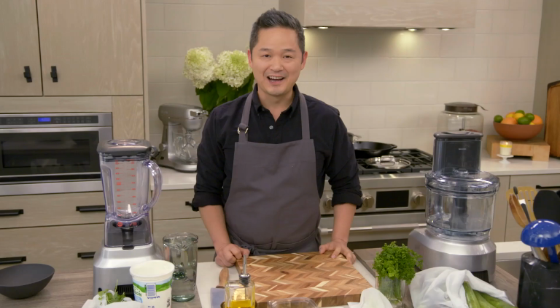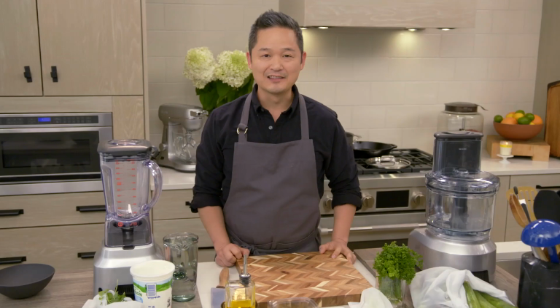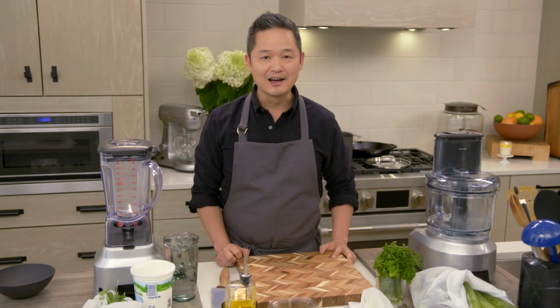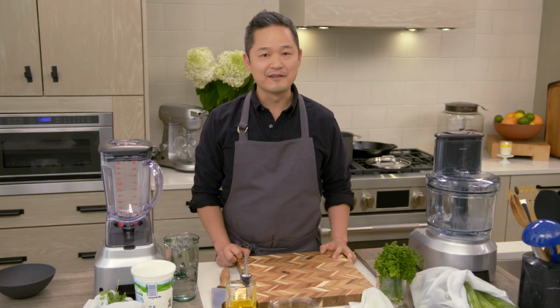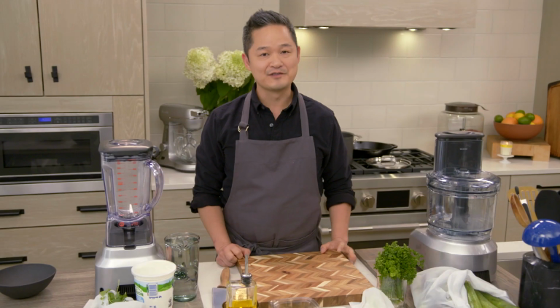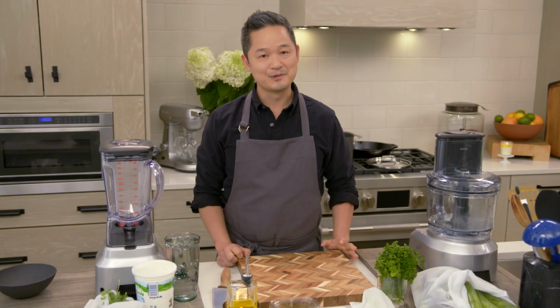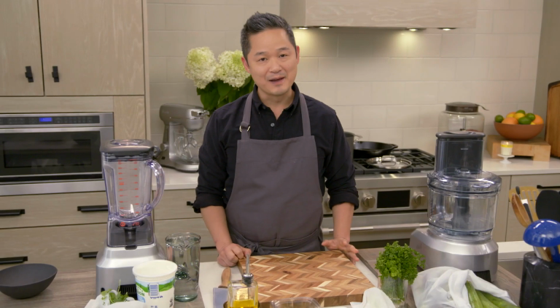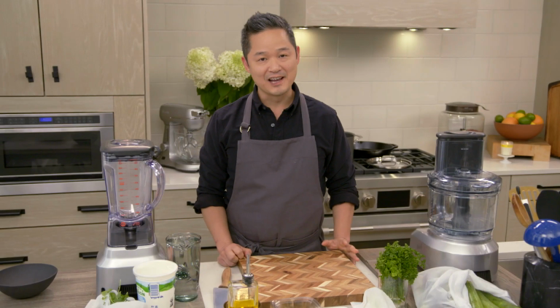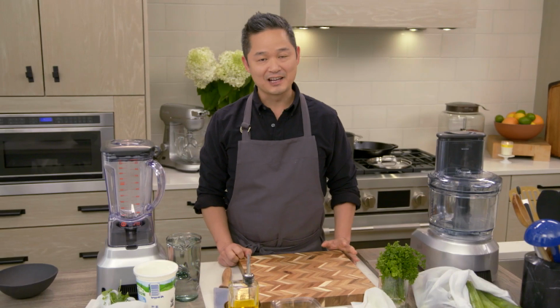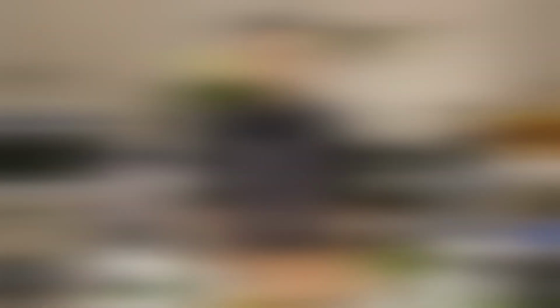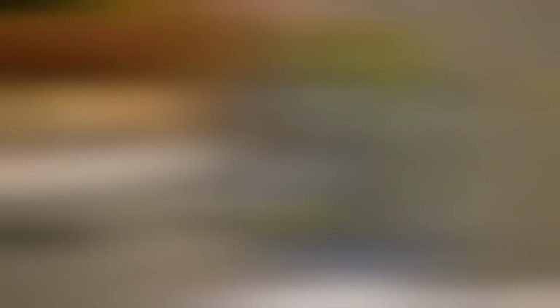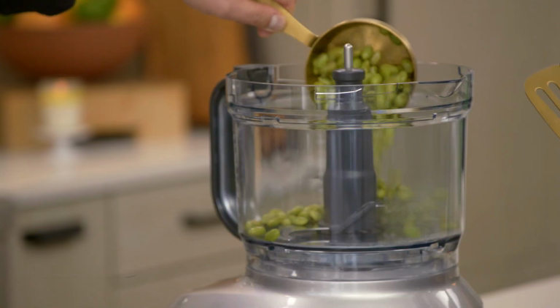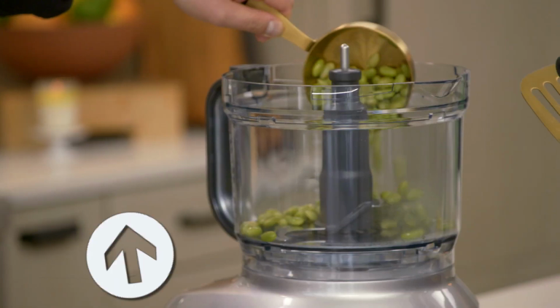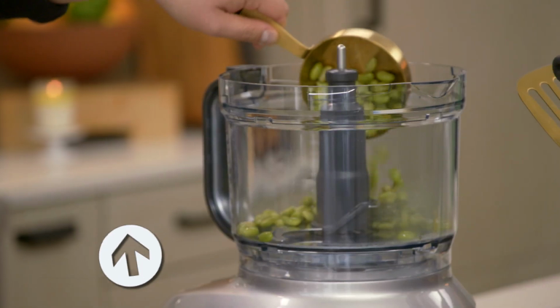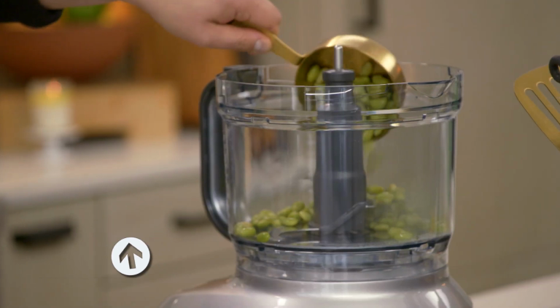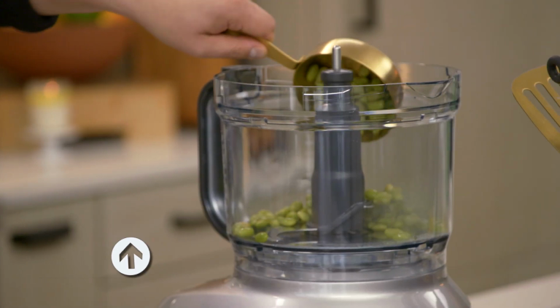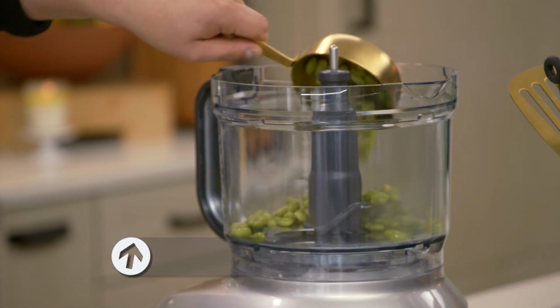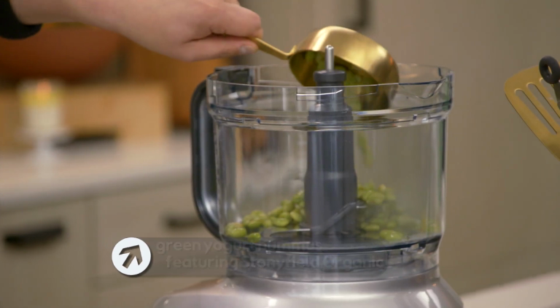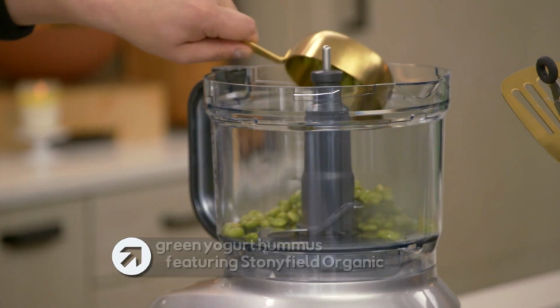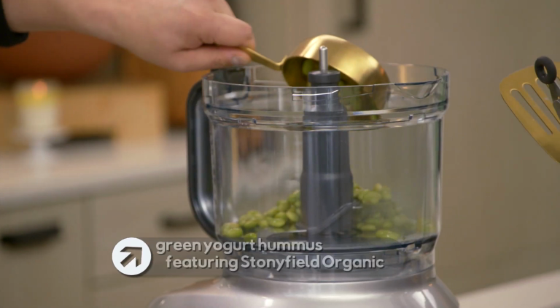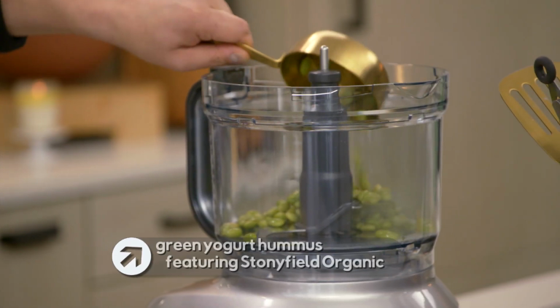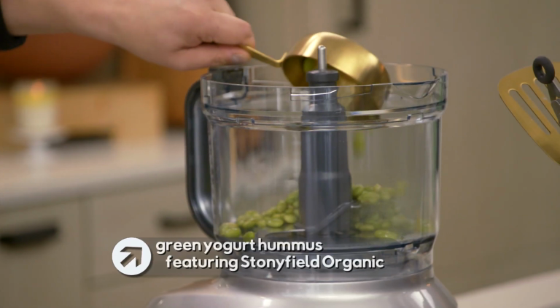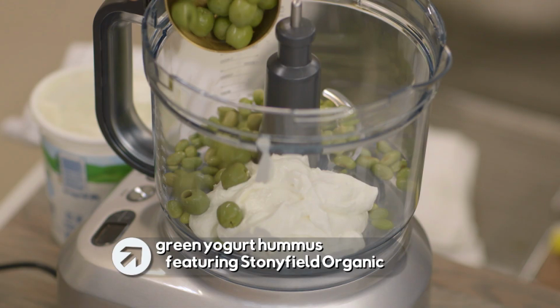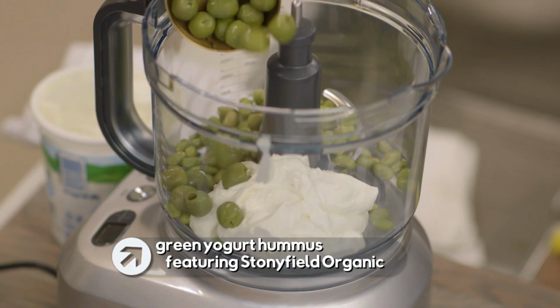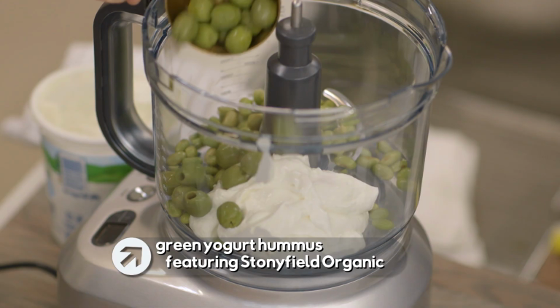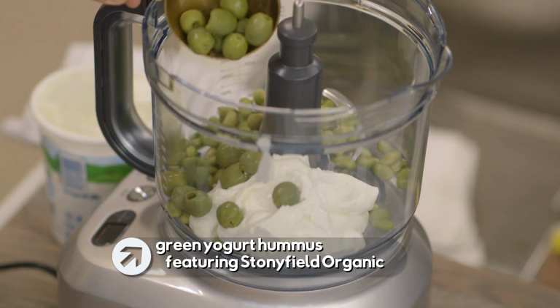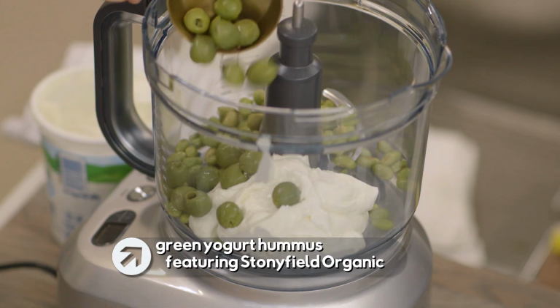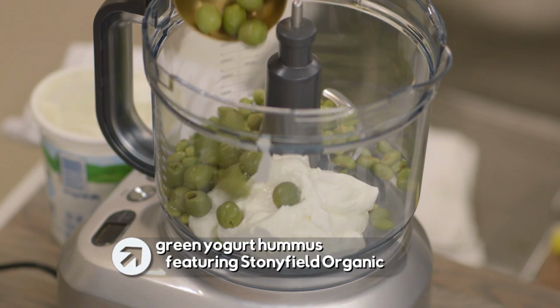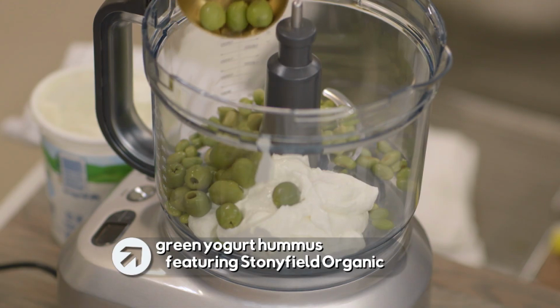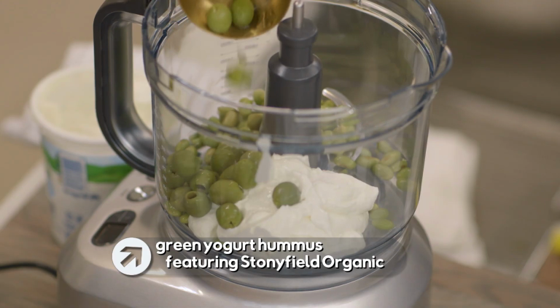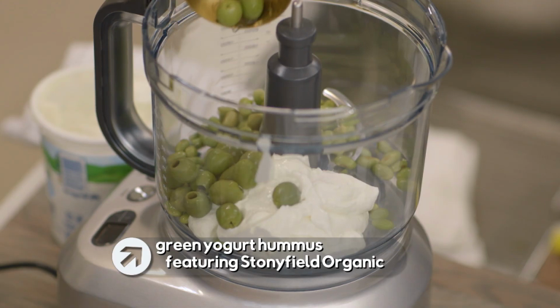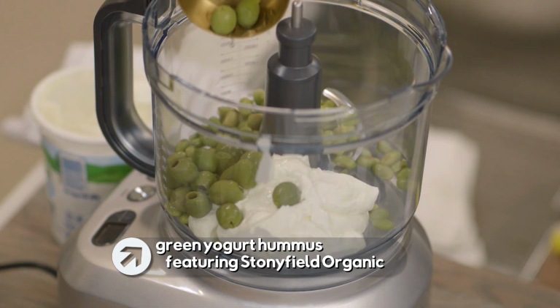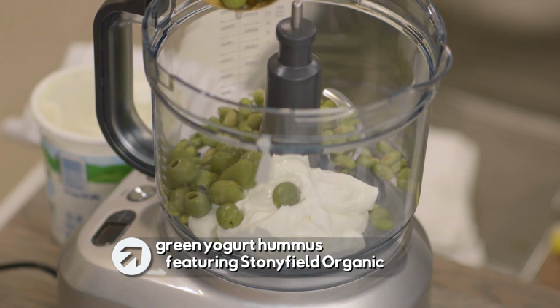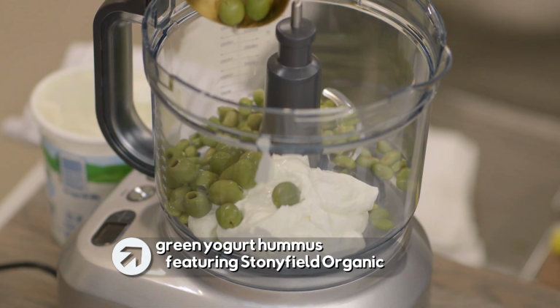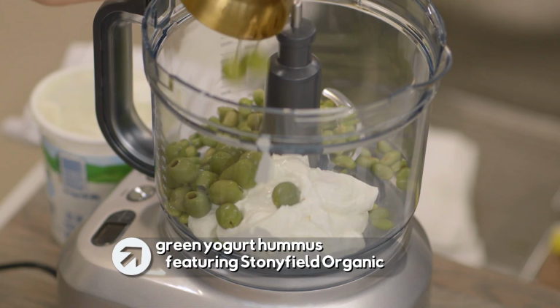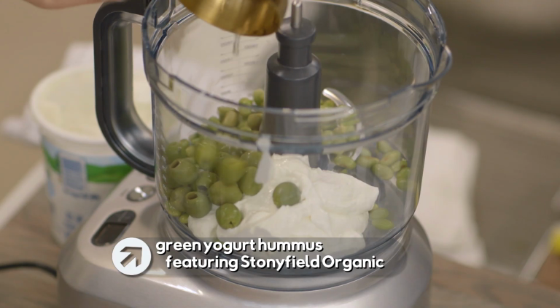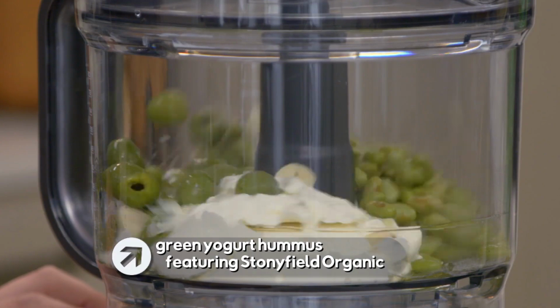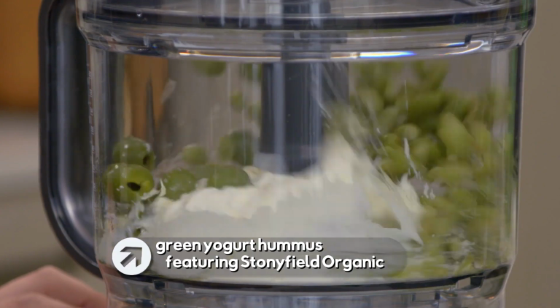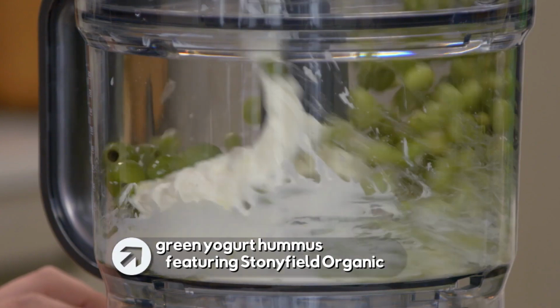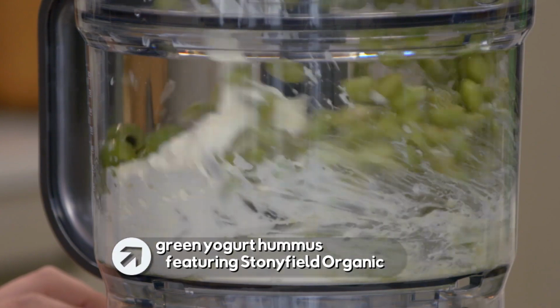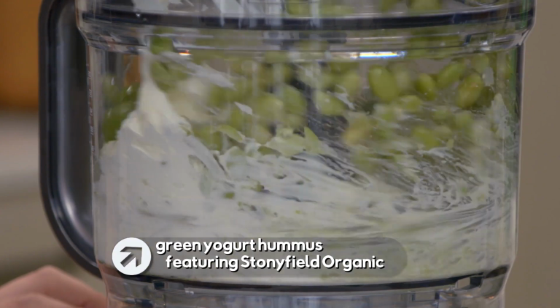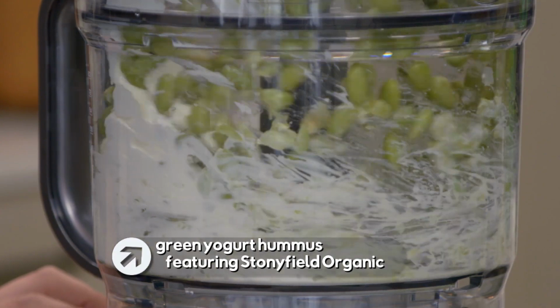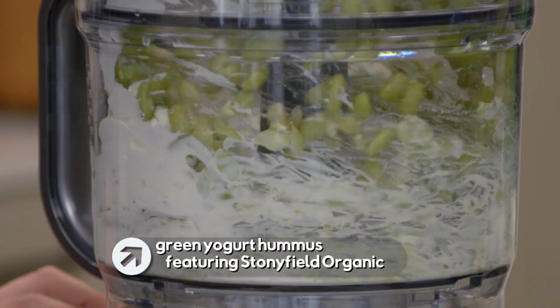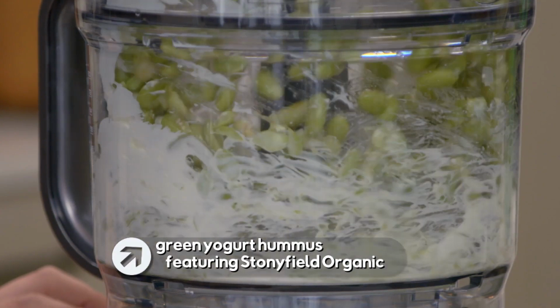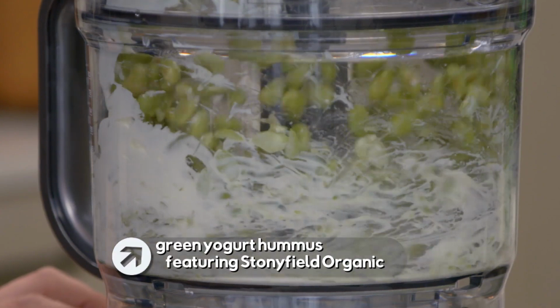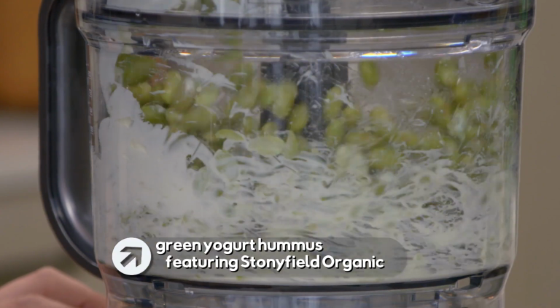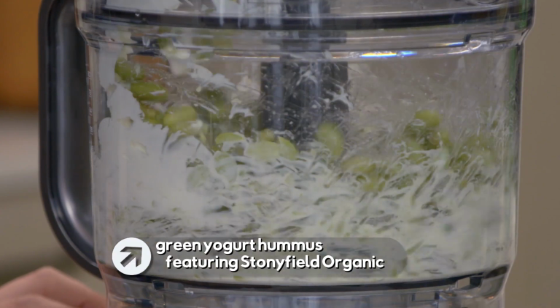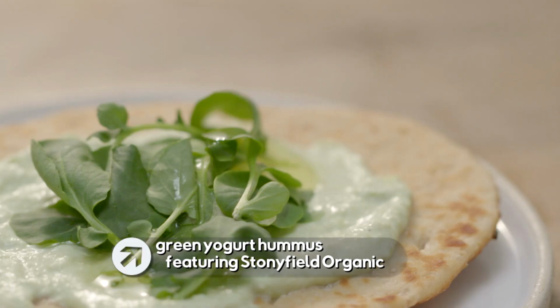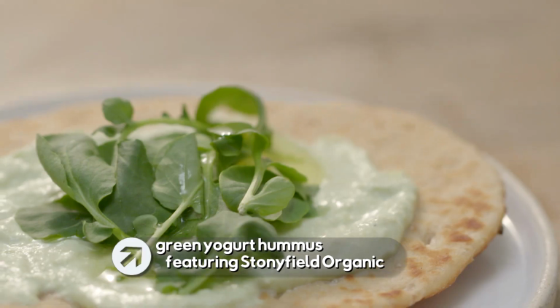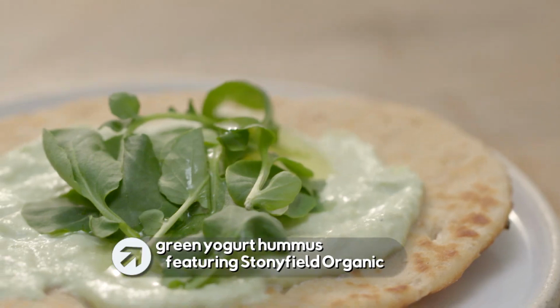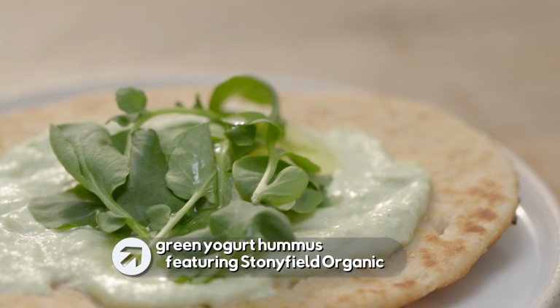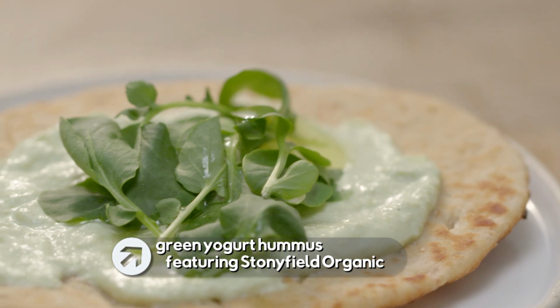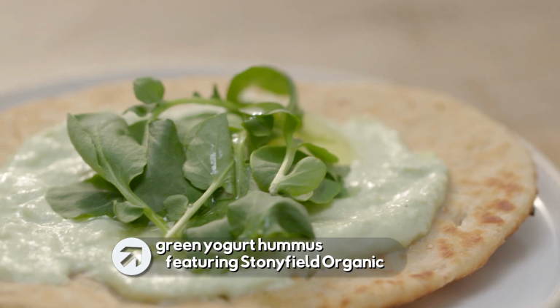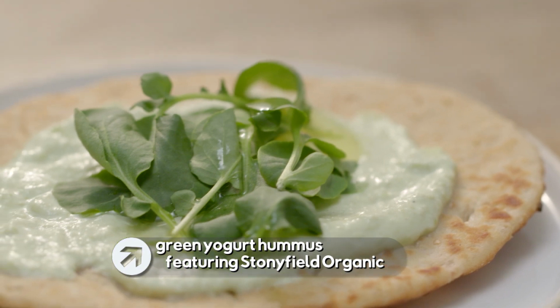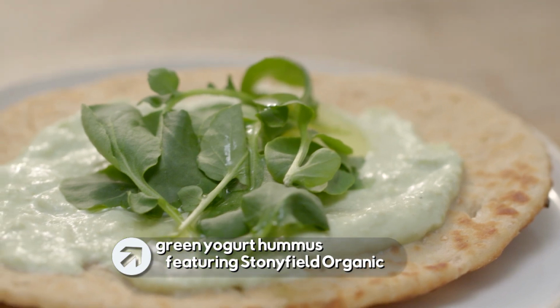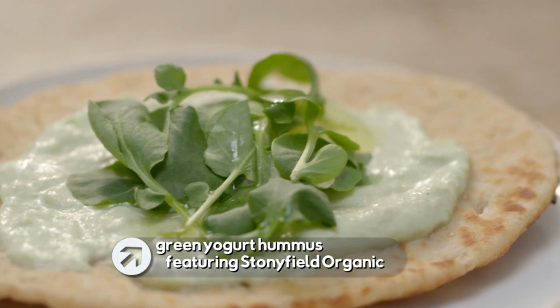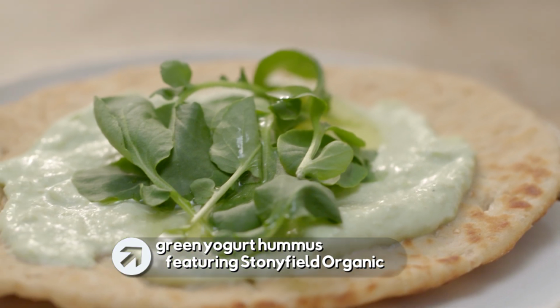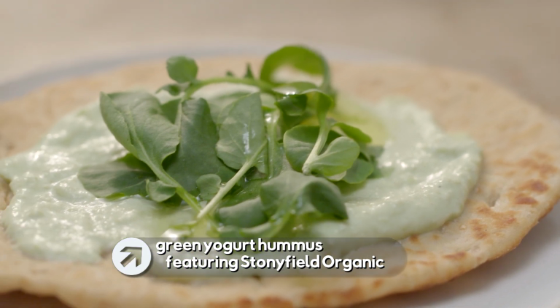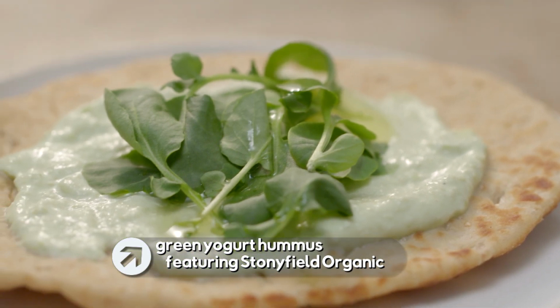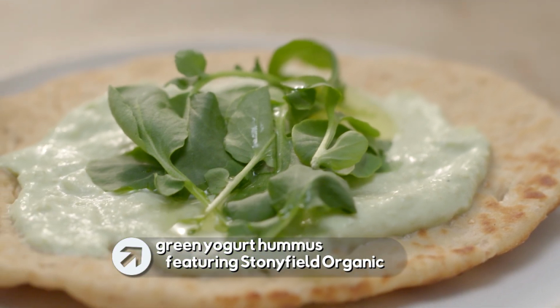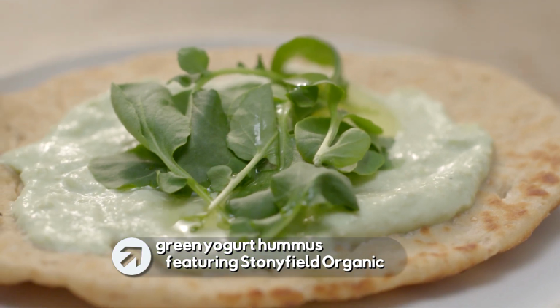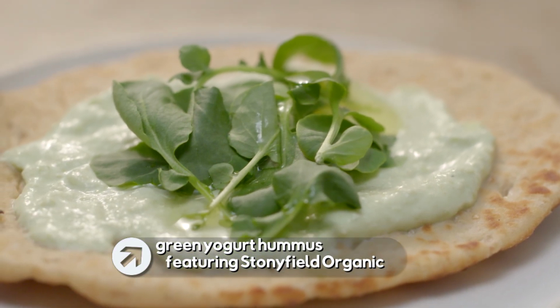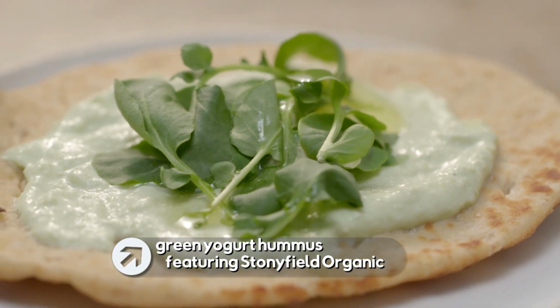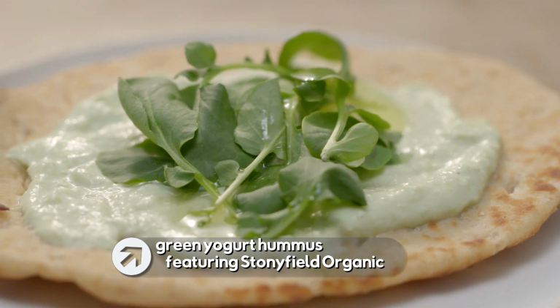I love to make my green yogurt hummus. This is a light, savory take on hummus that you're gonna really love.